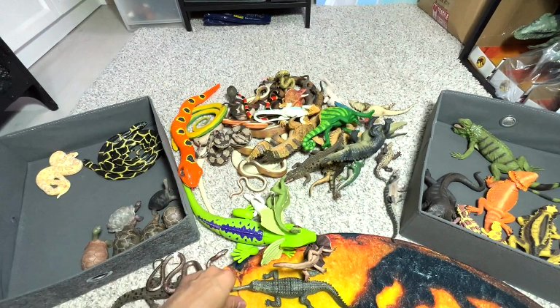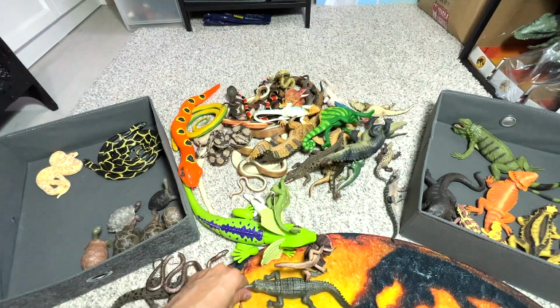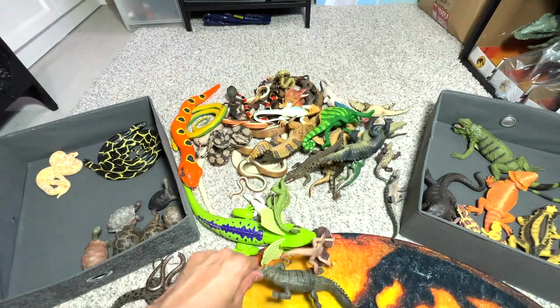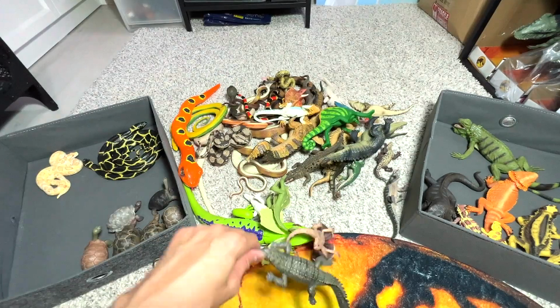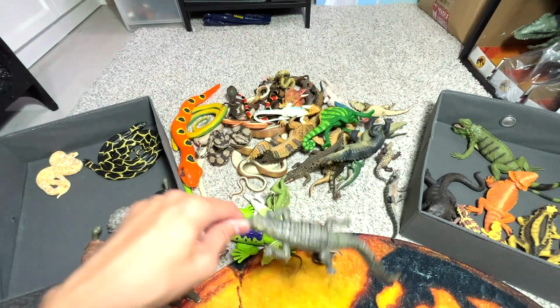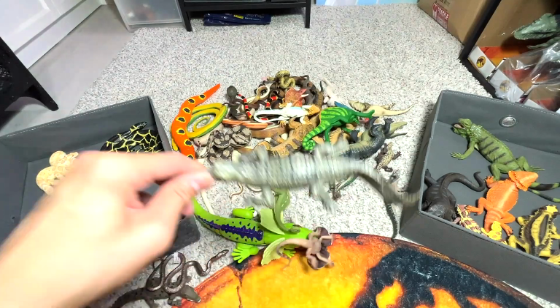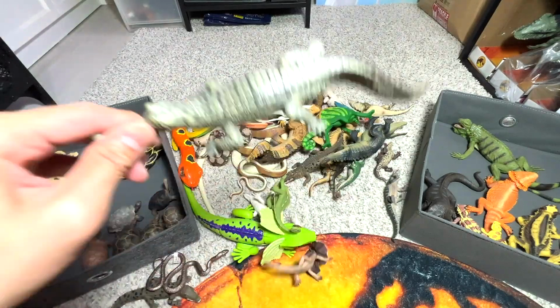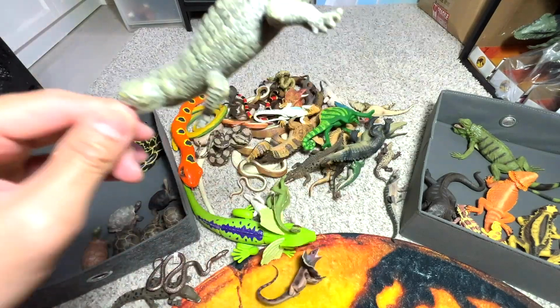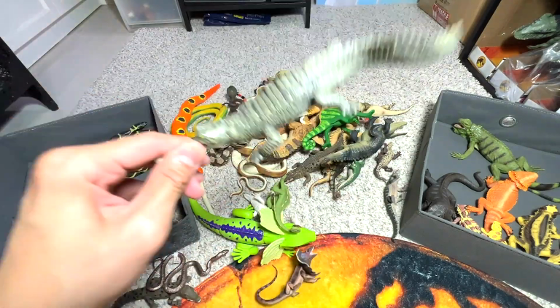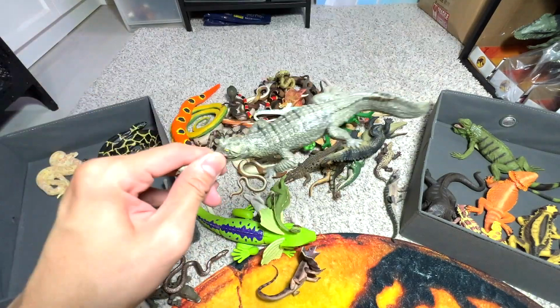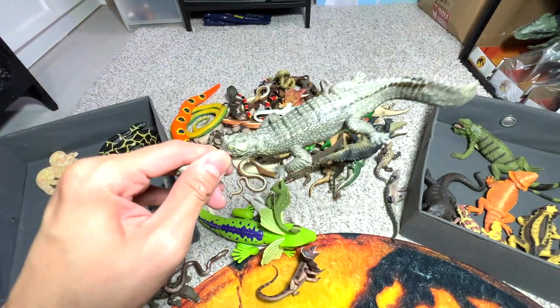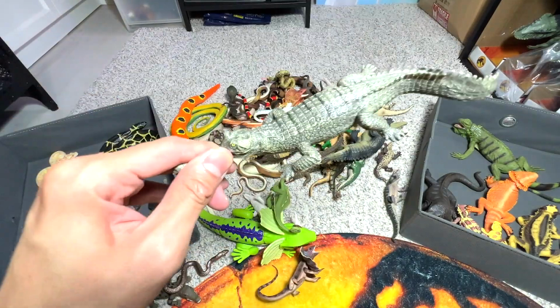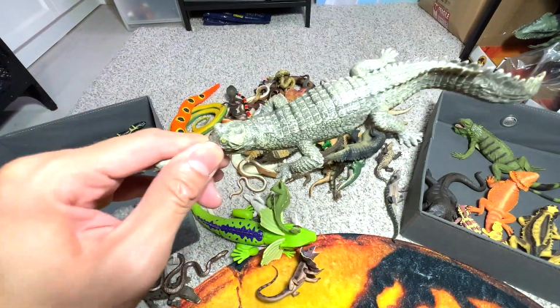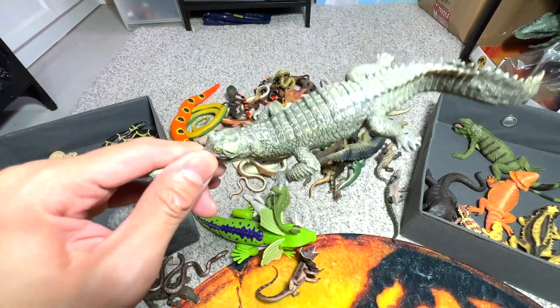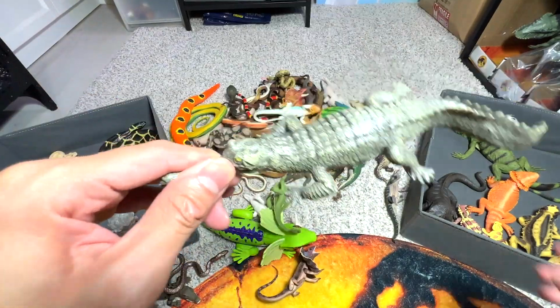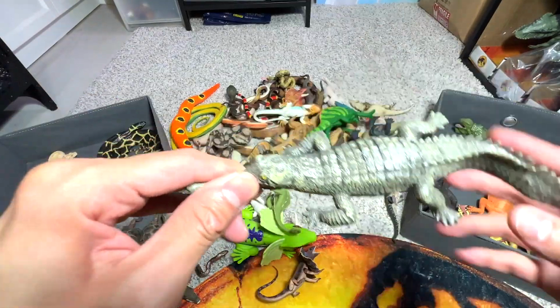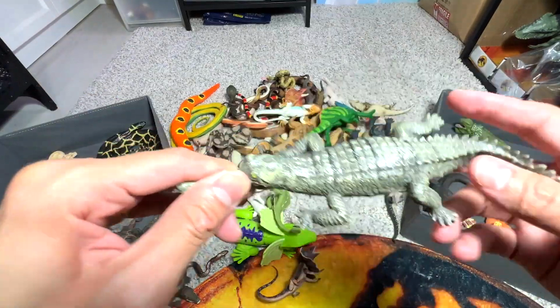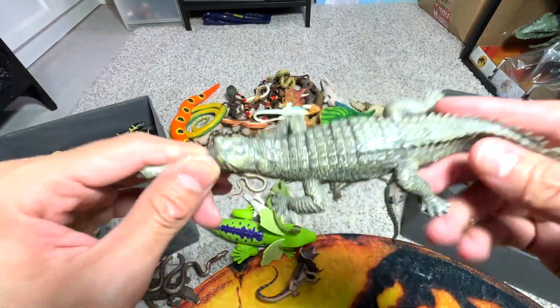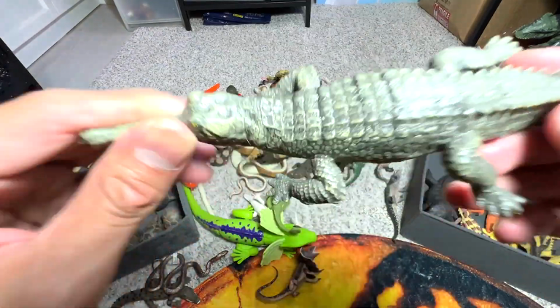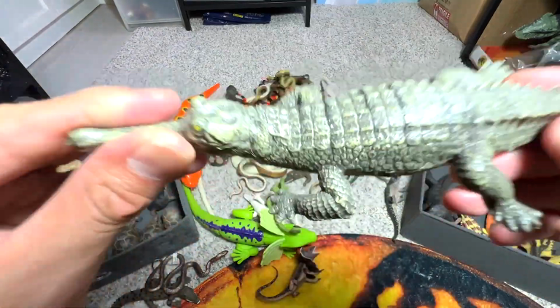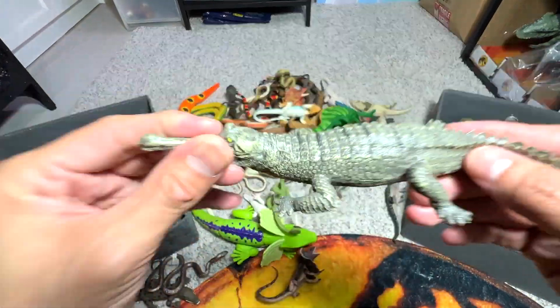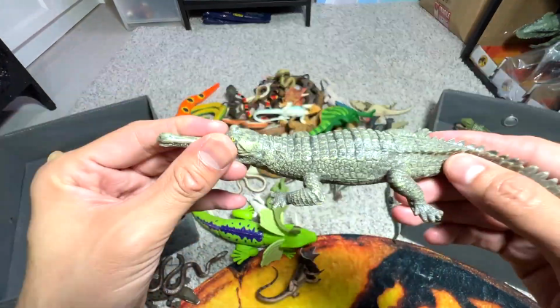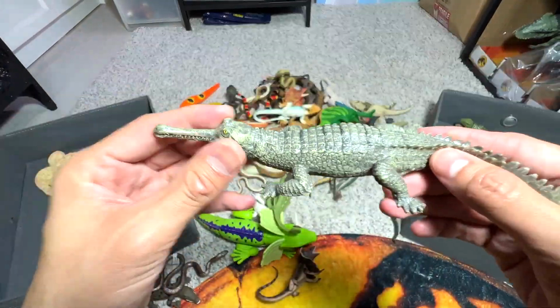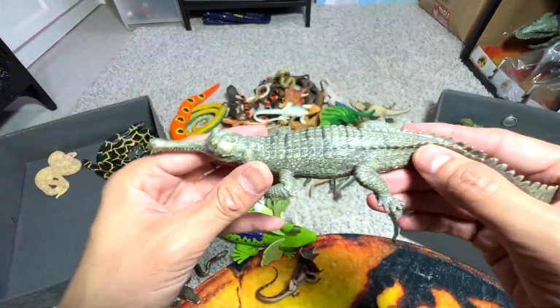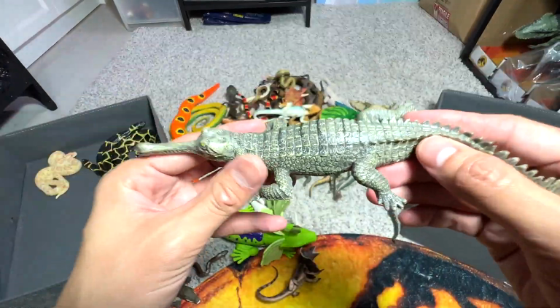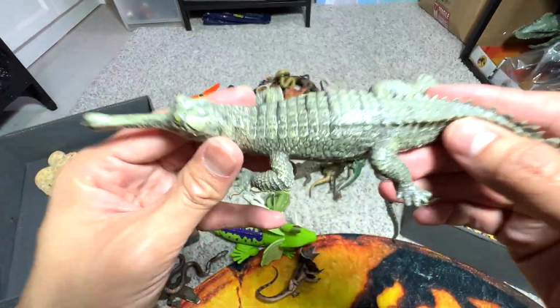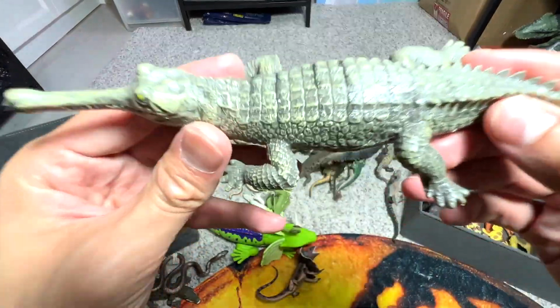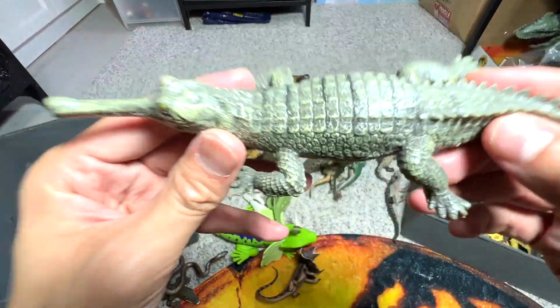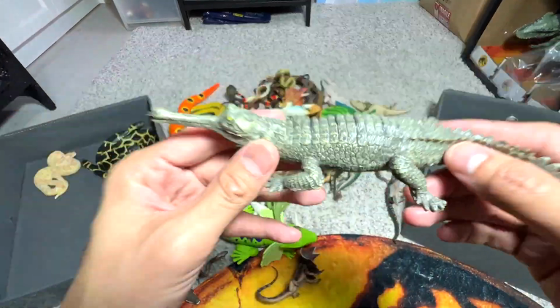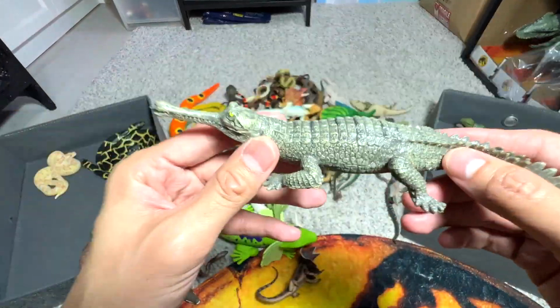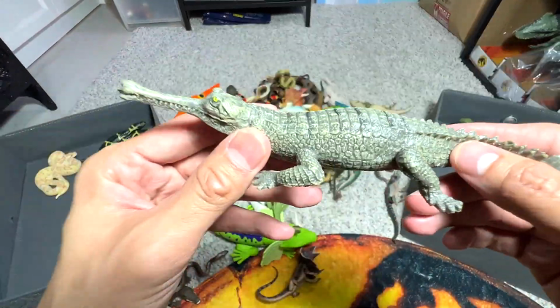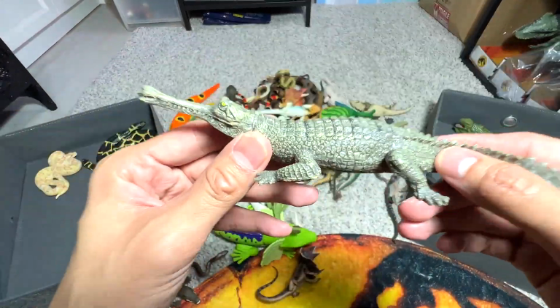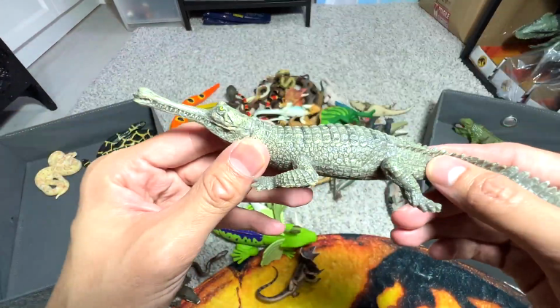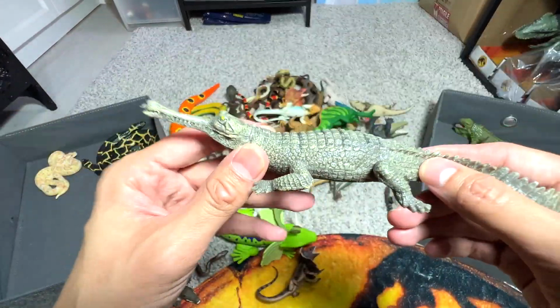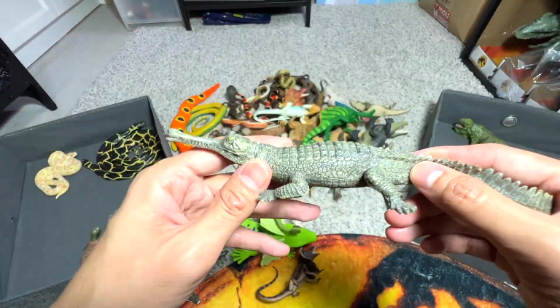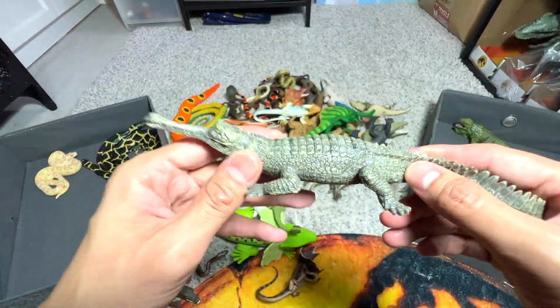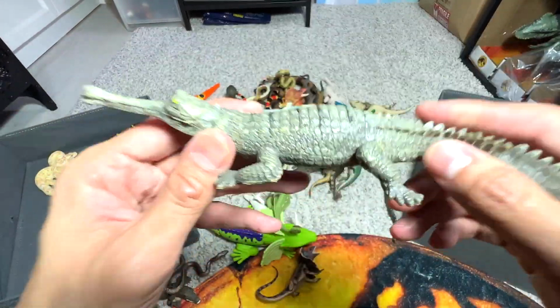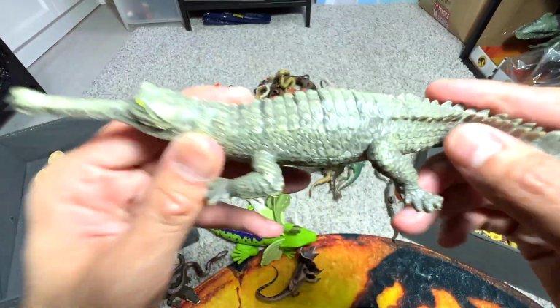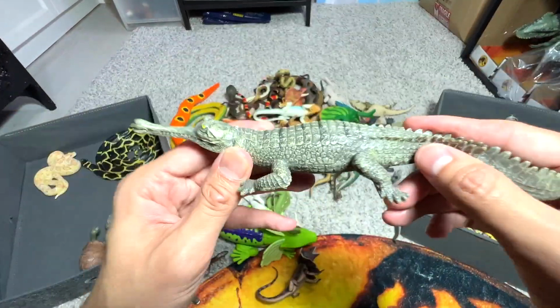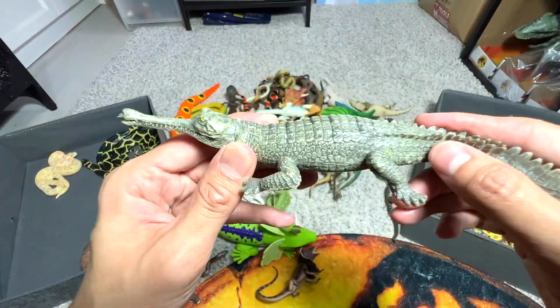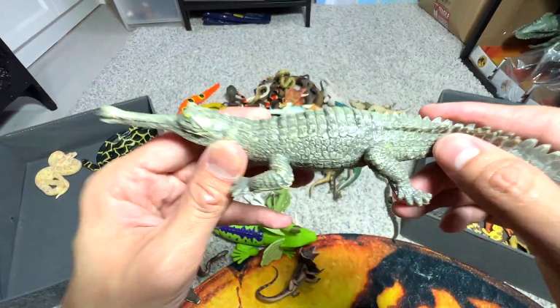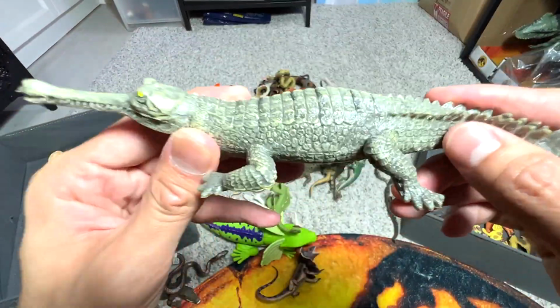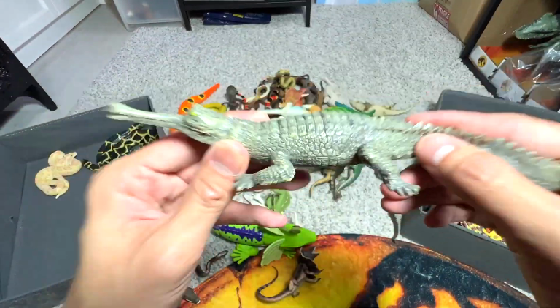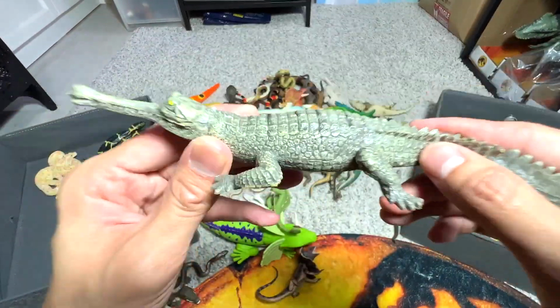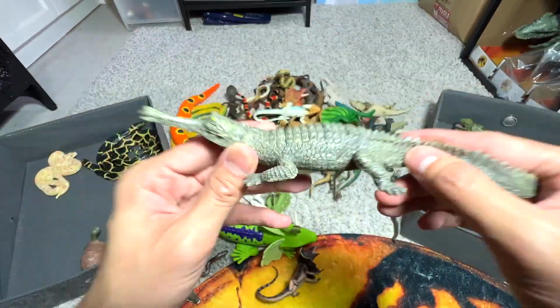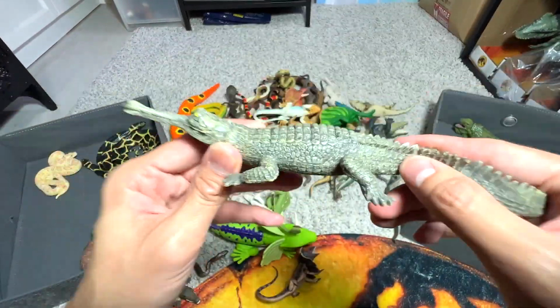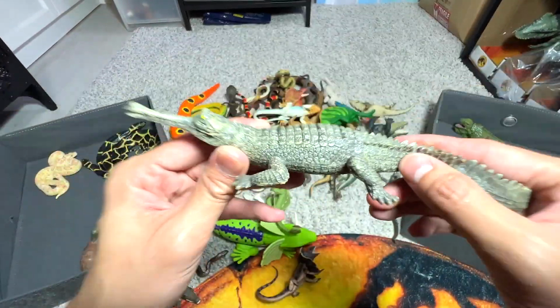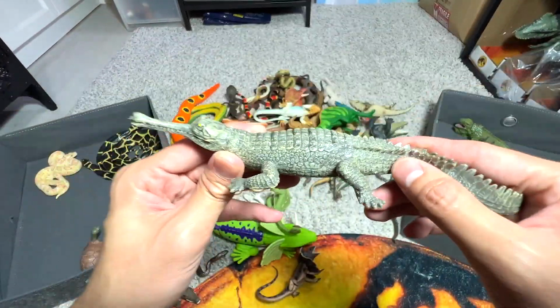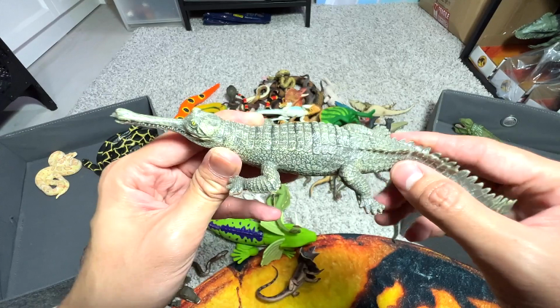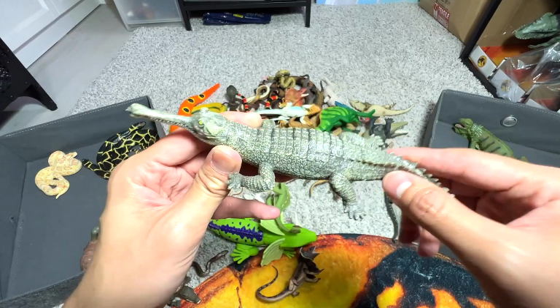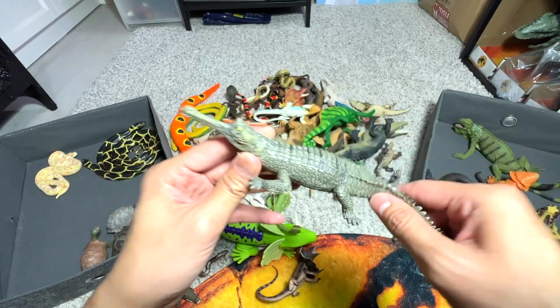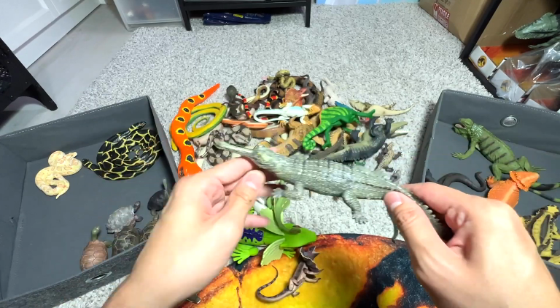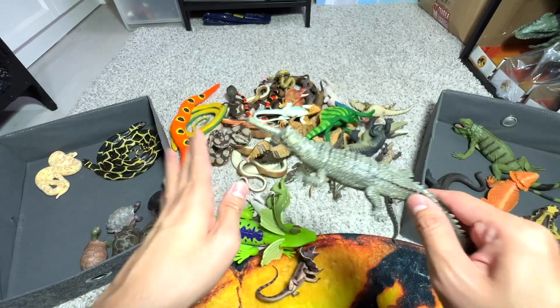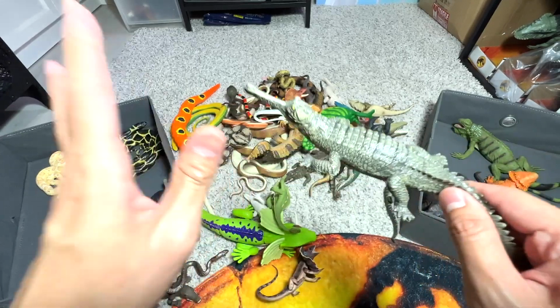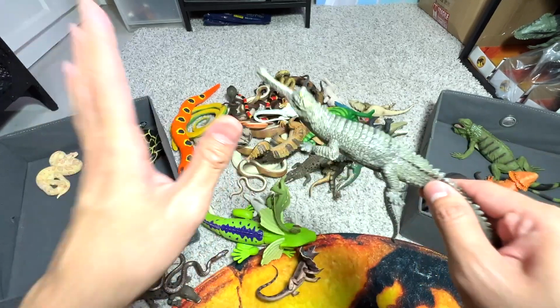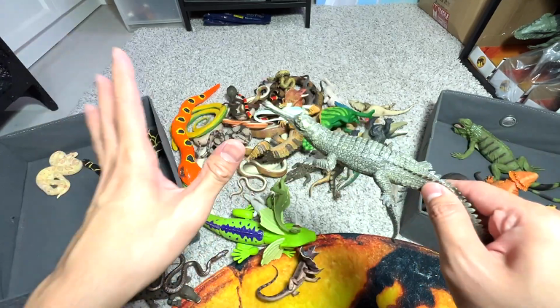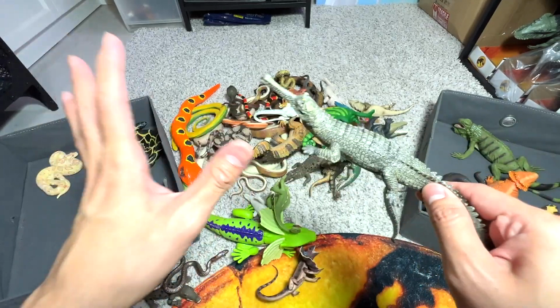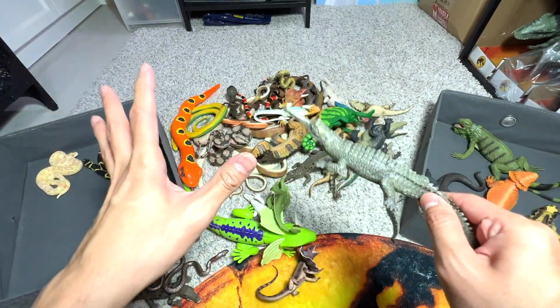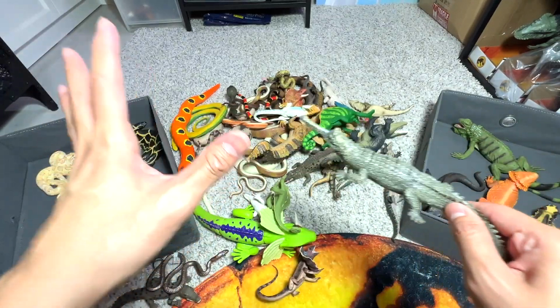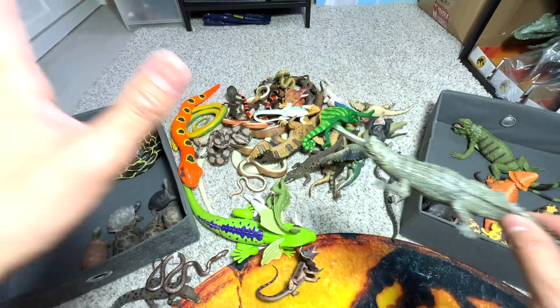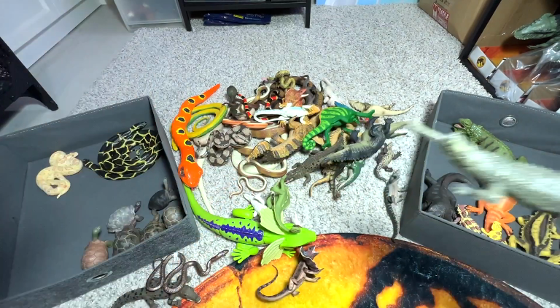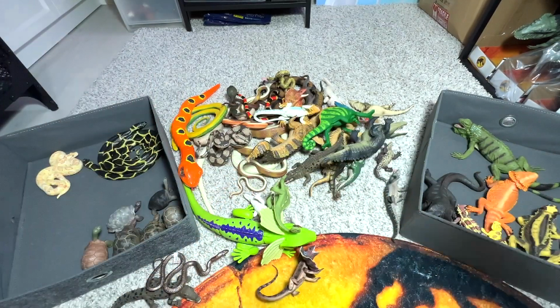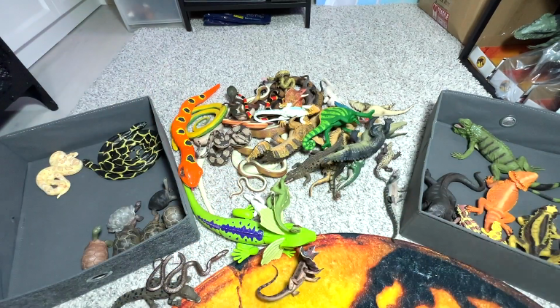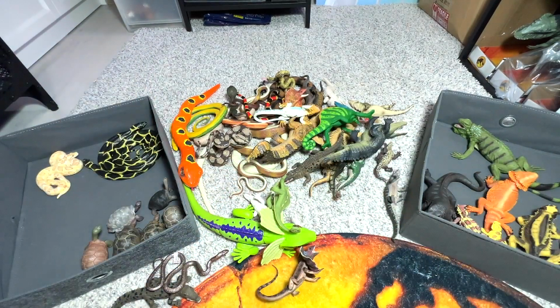Oh, I suddenly remember — it is an Indian Gharial. Yes, Indian Gharial. I know the name, I would definitely remember it.